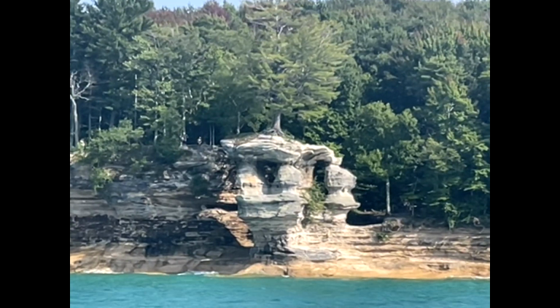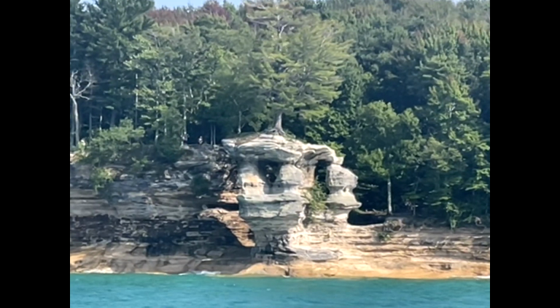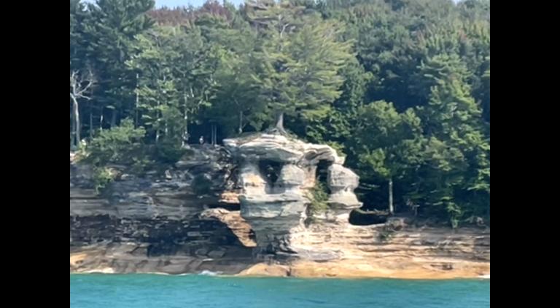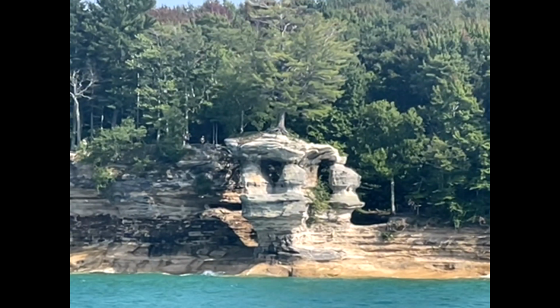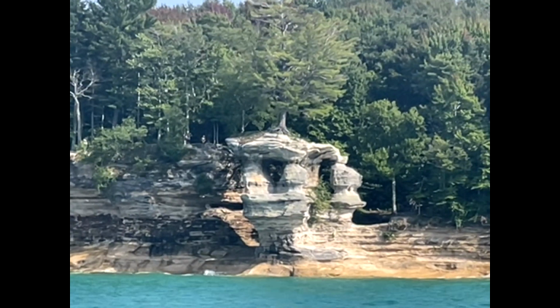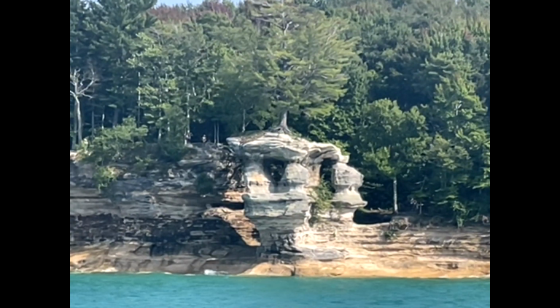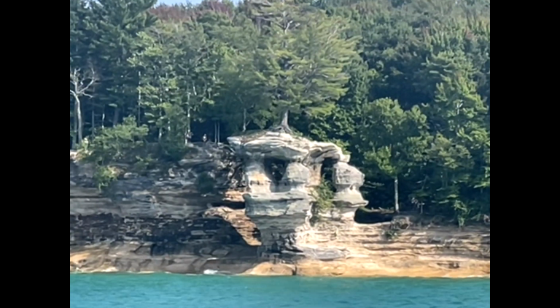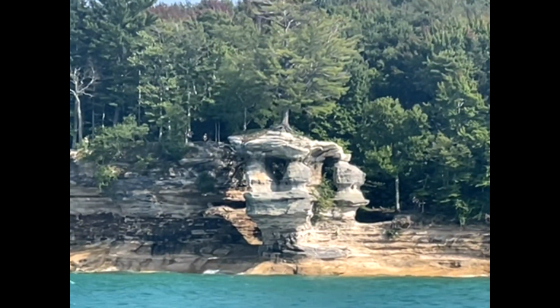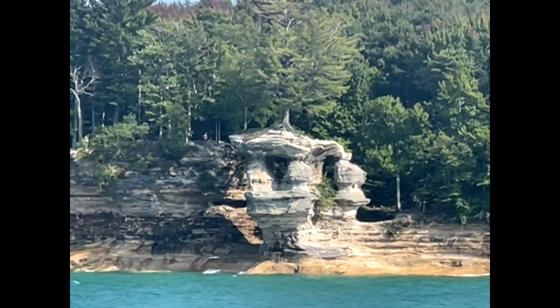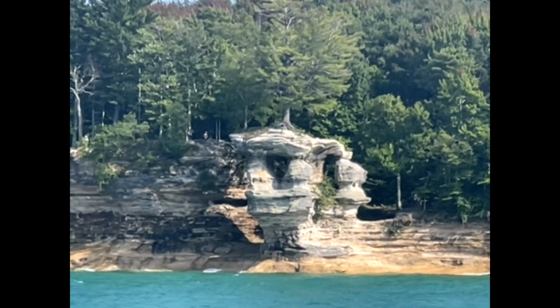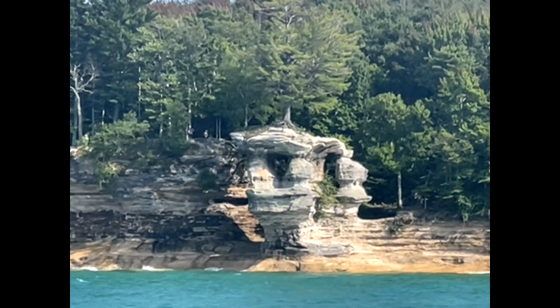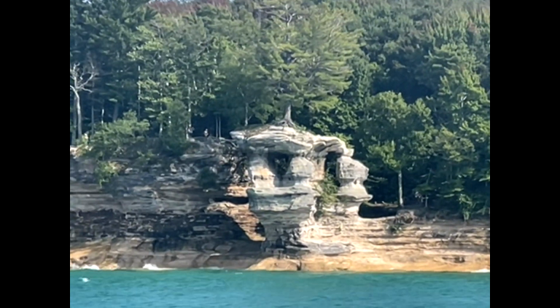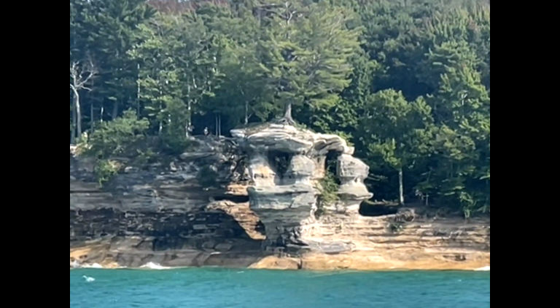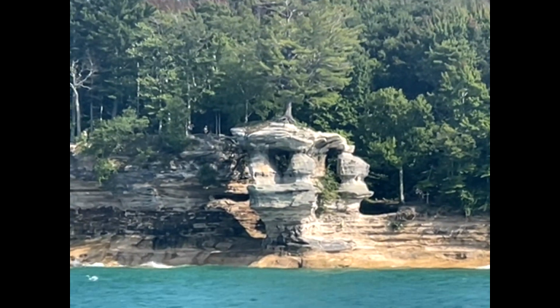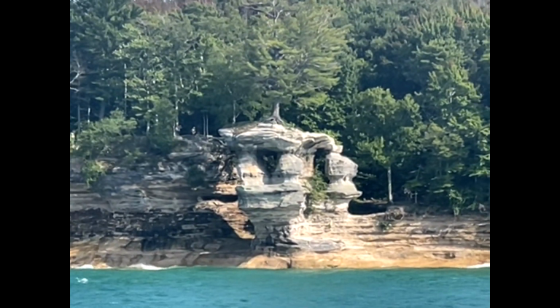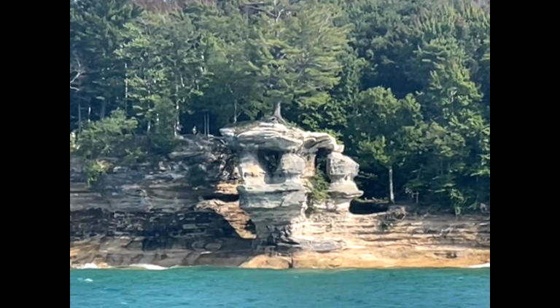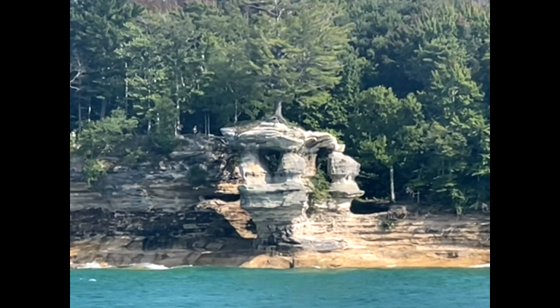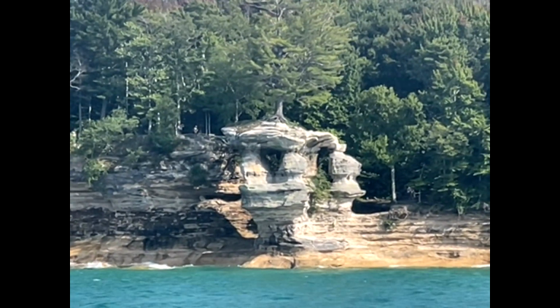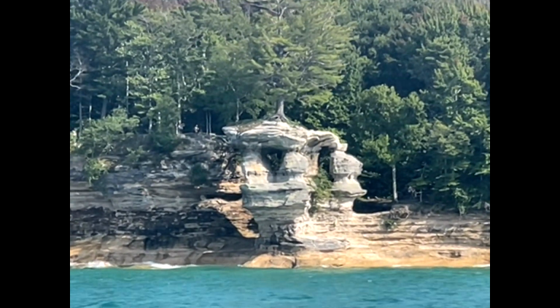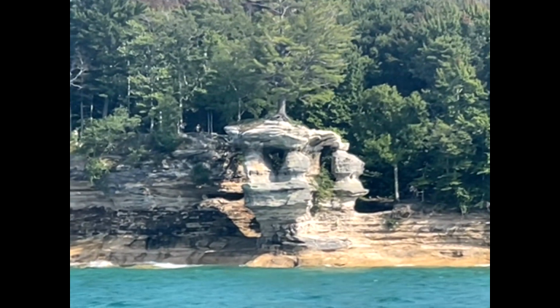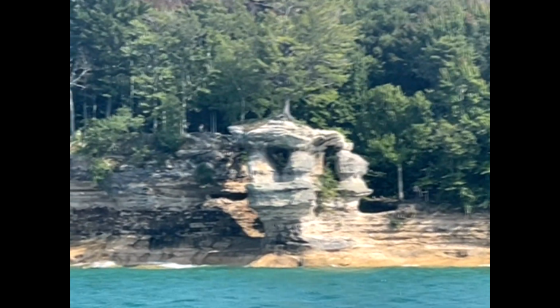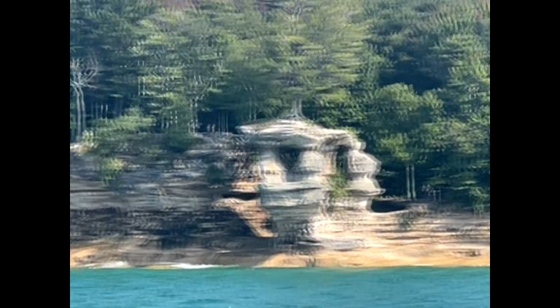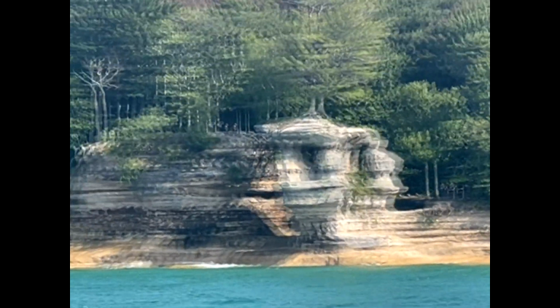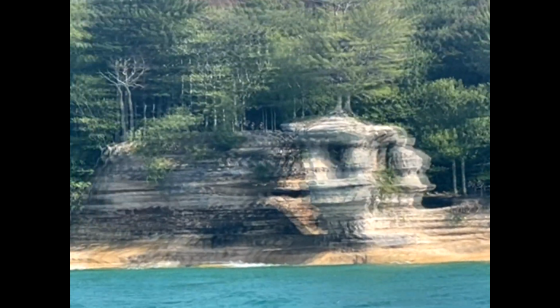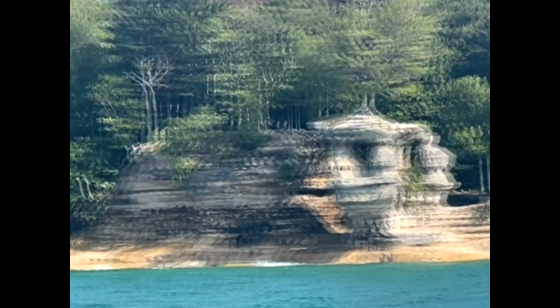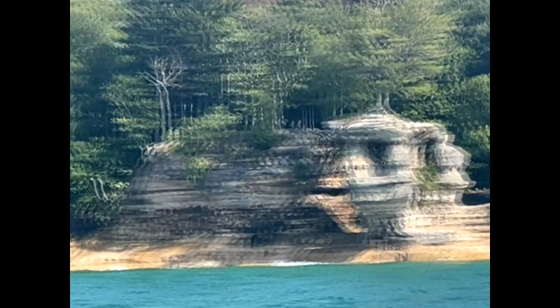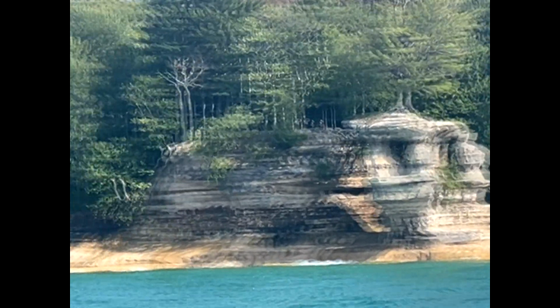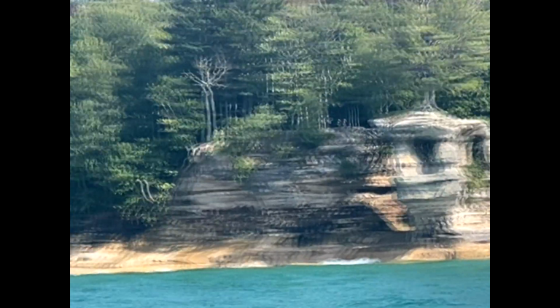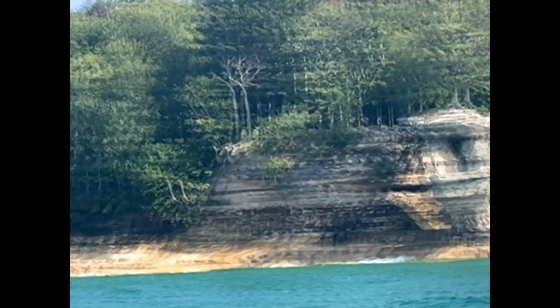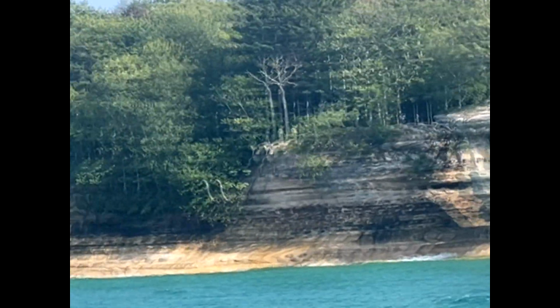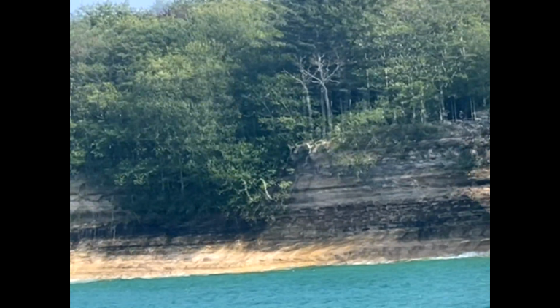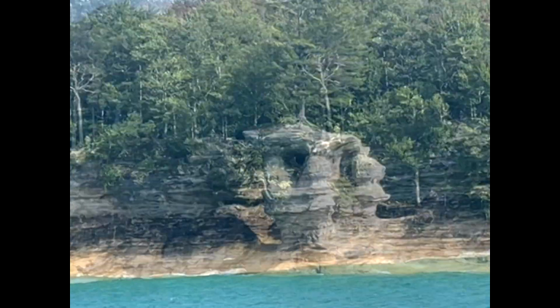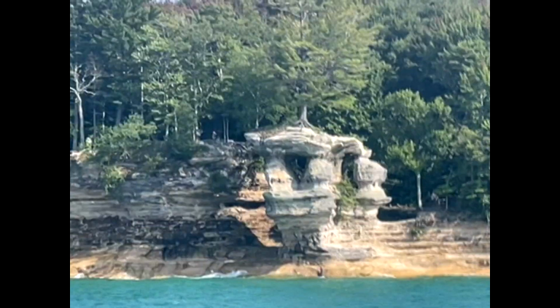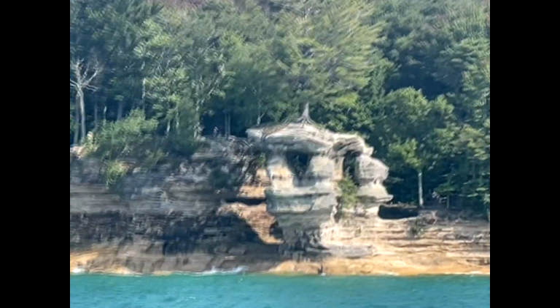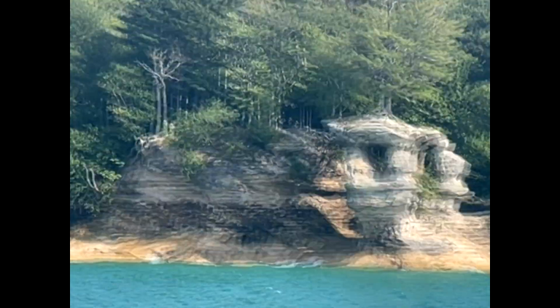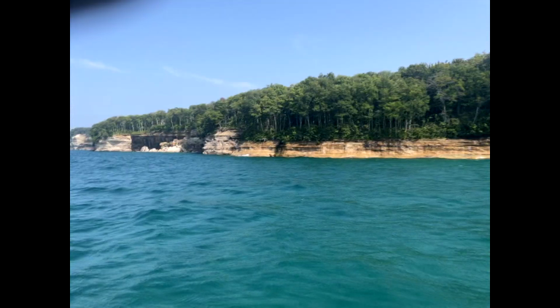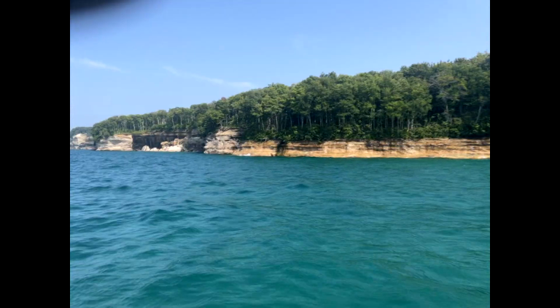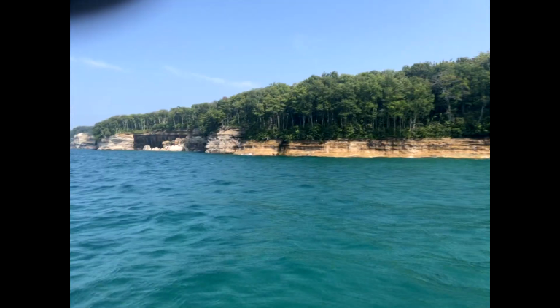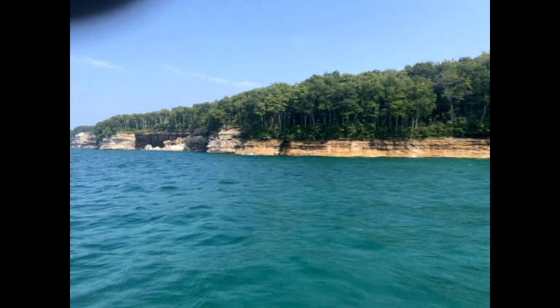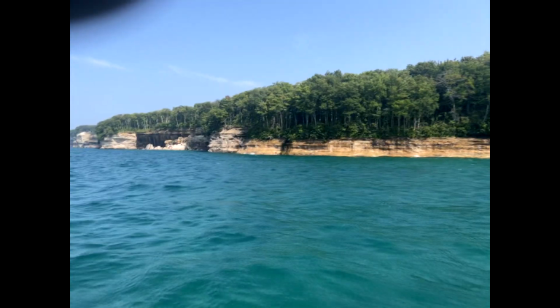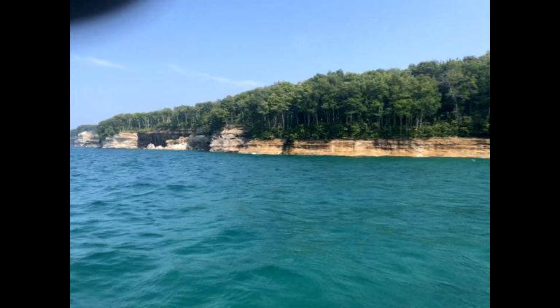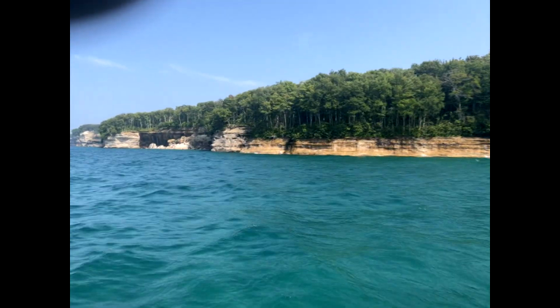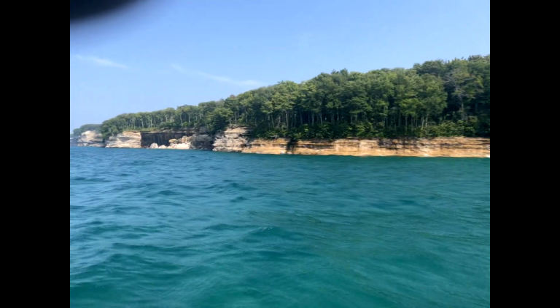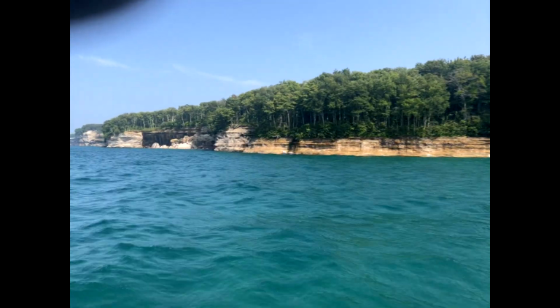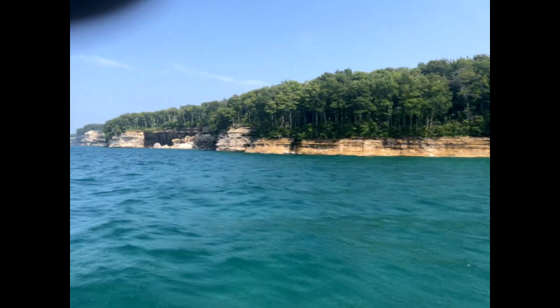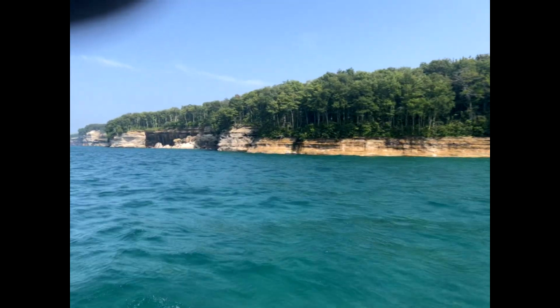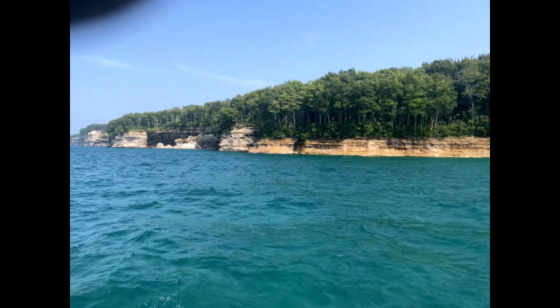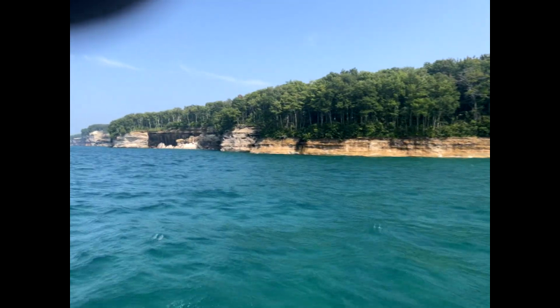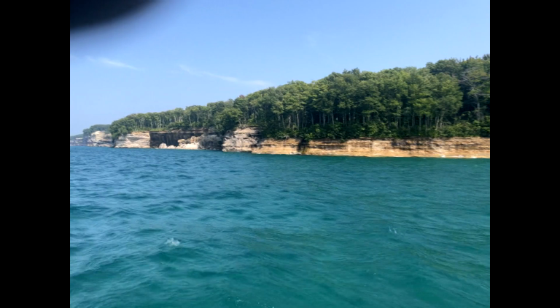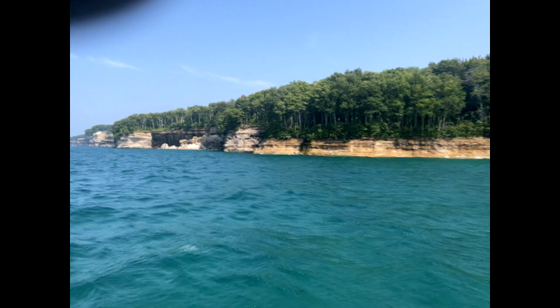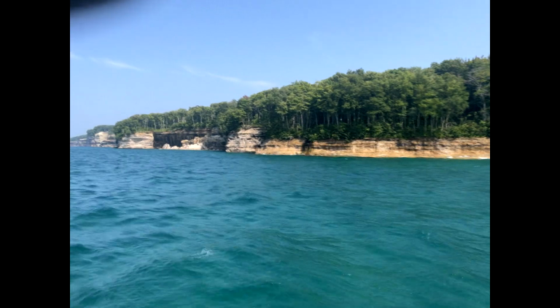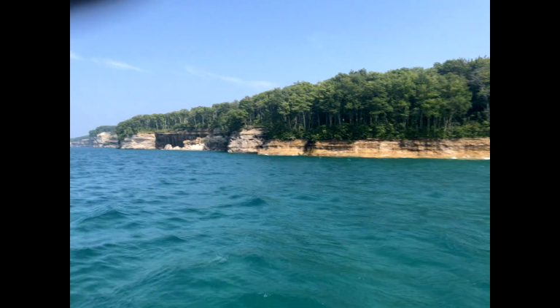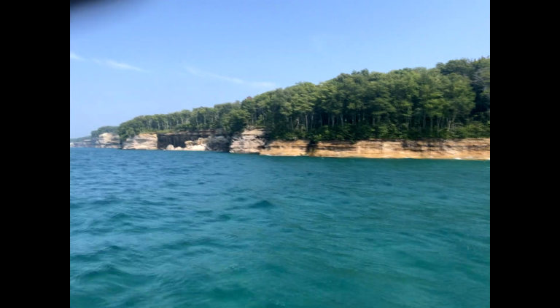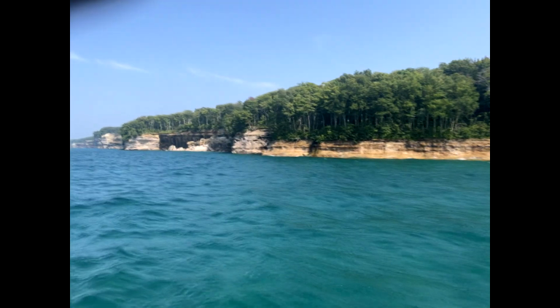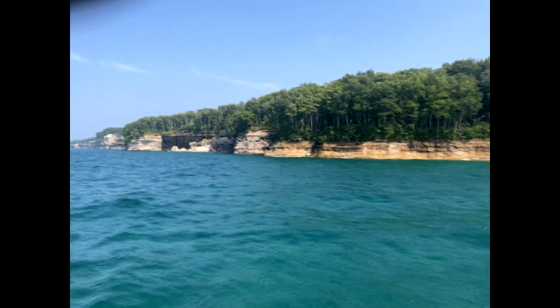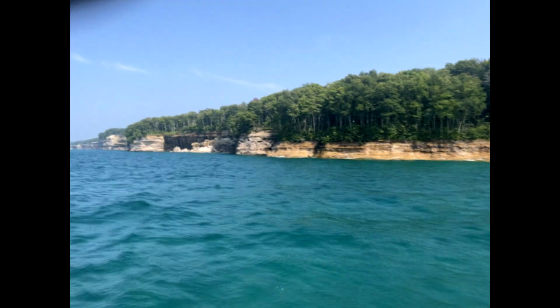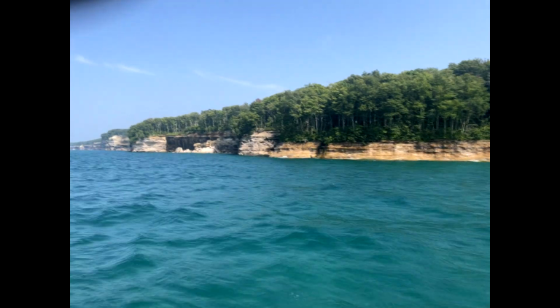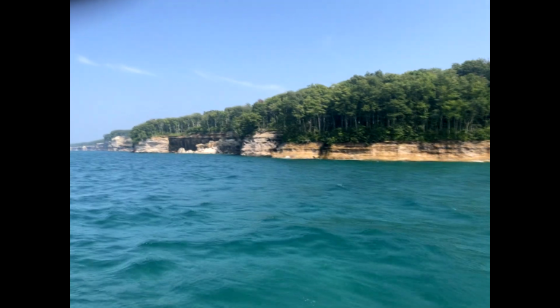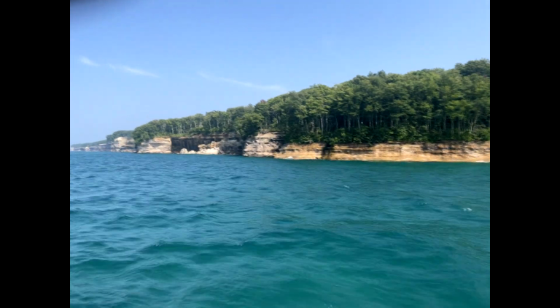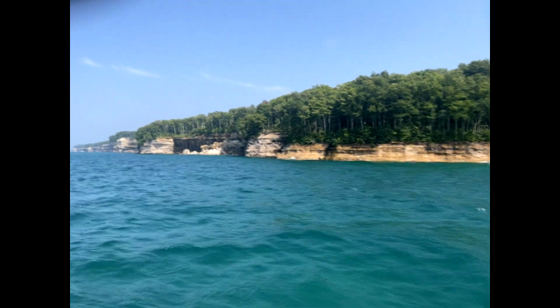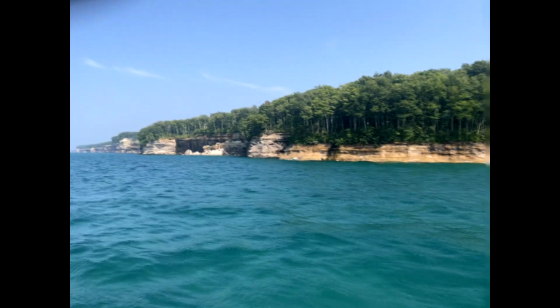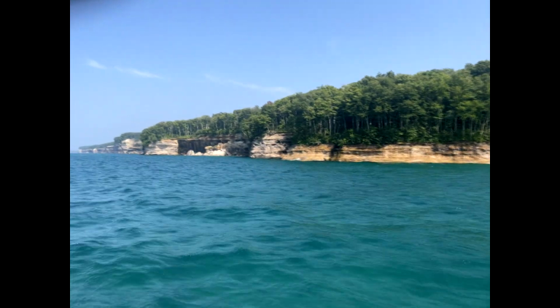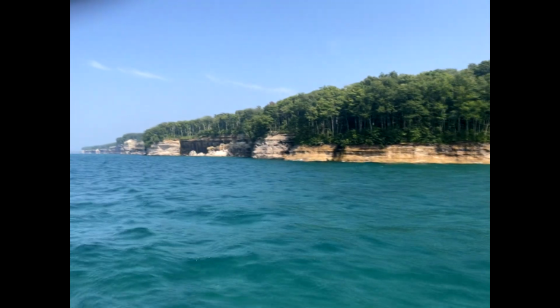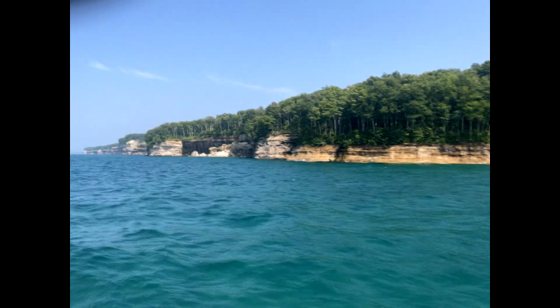This is the last rock formation. It's called Chapel. This is a living area.